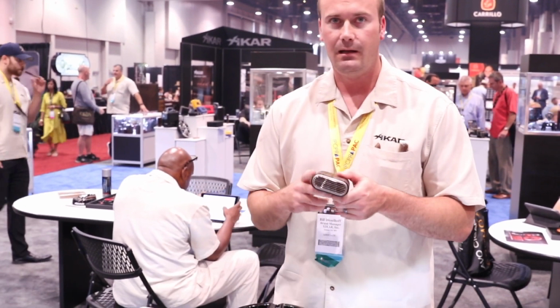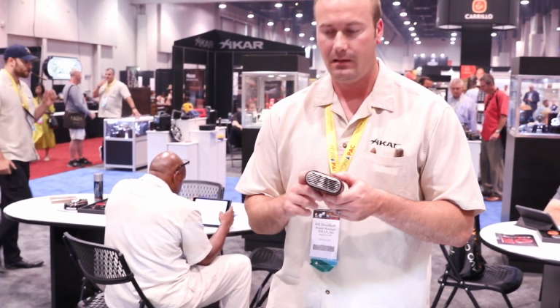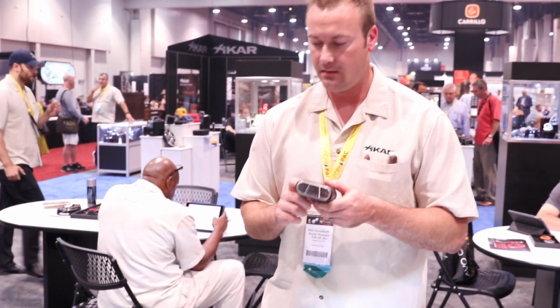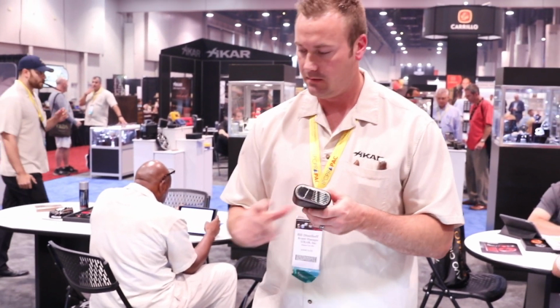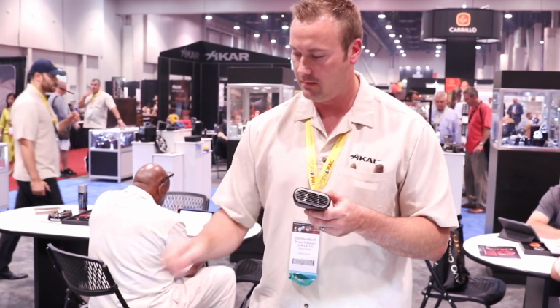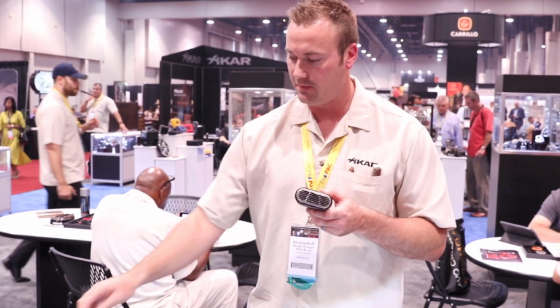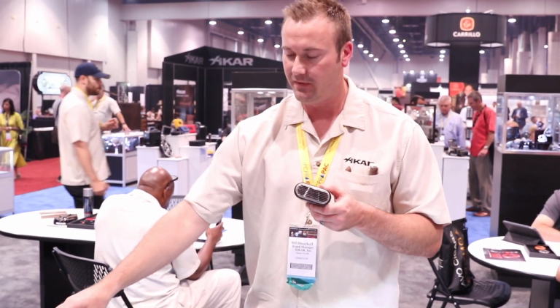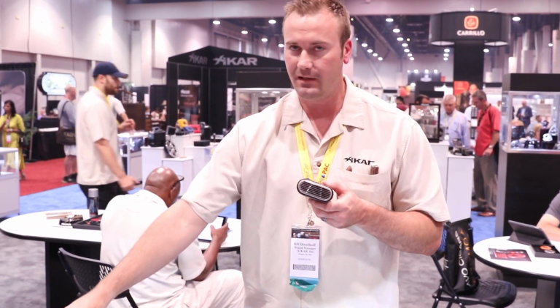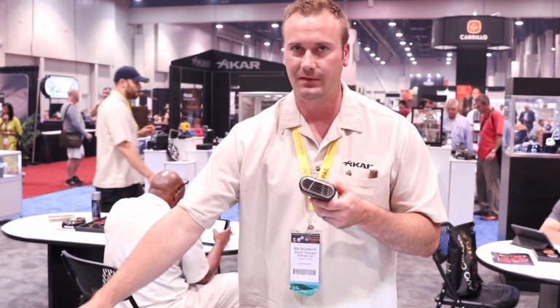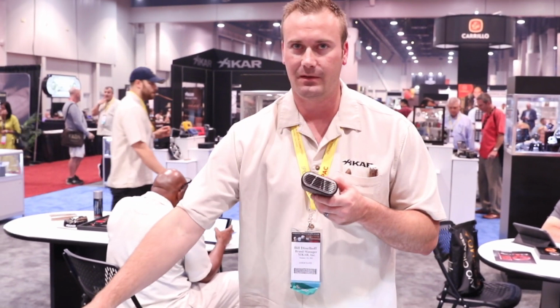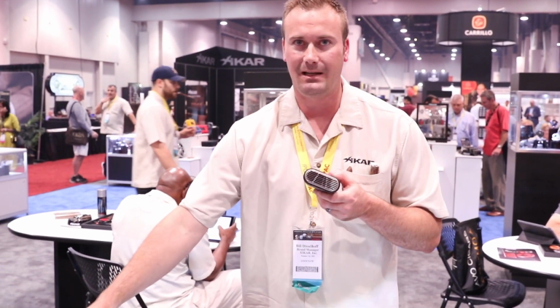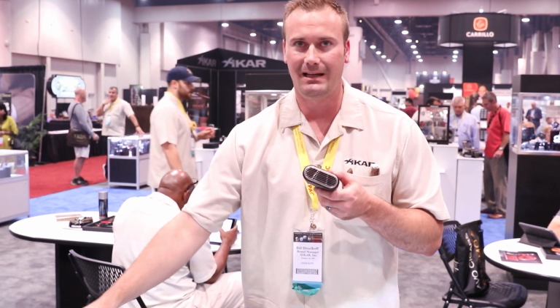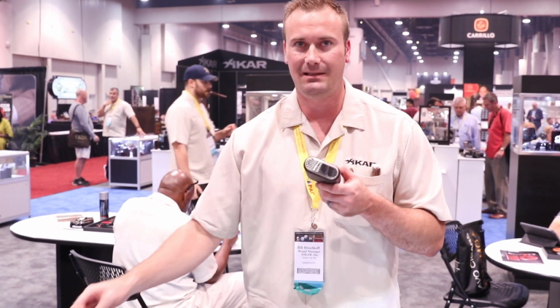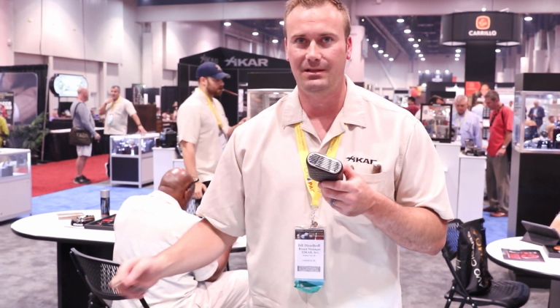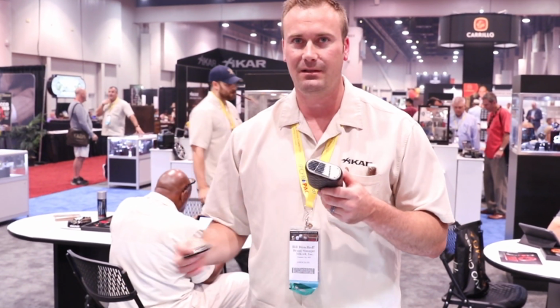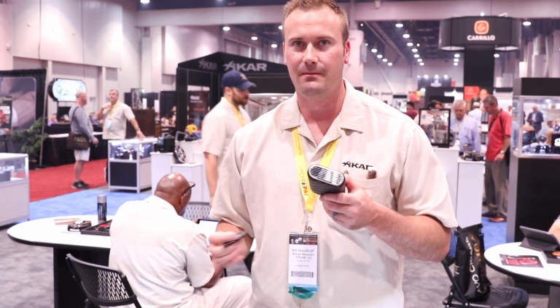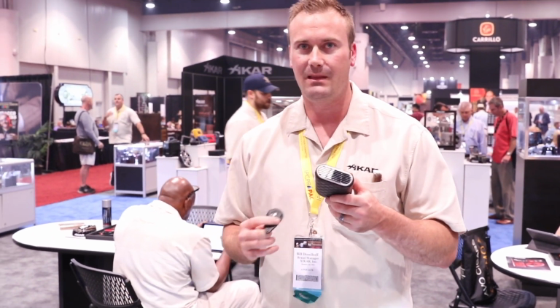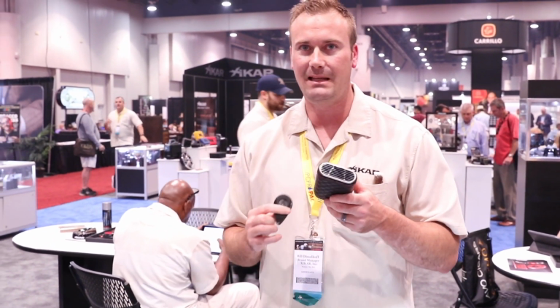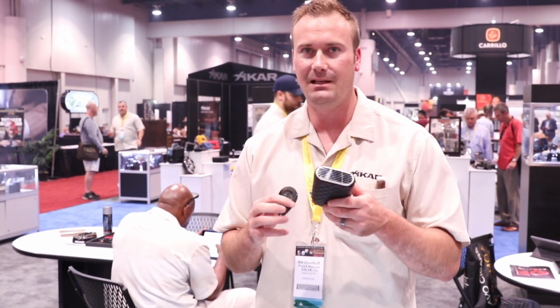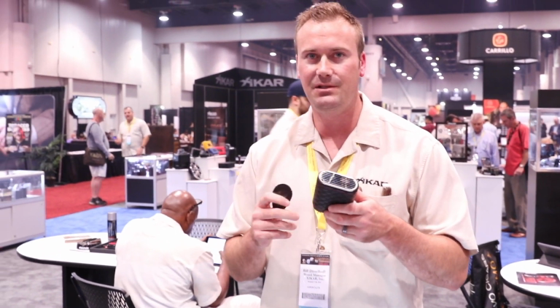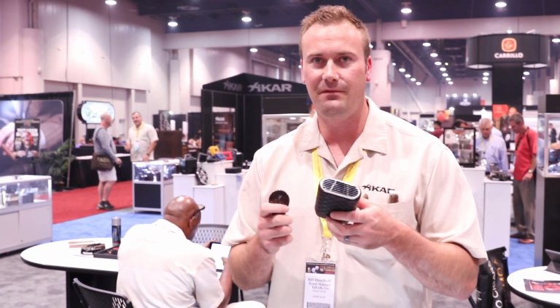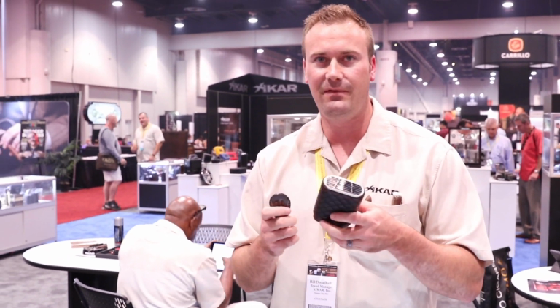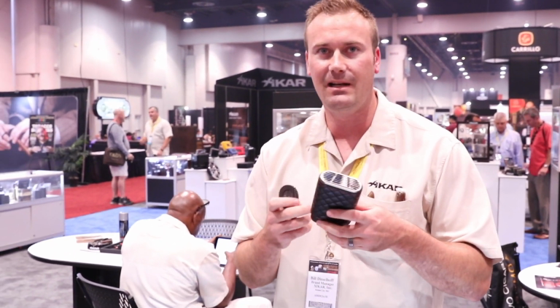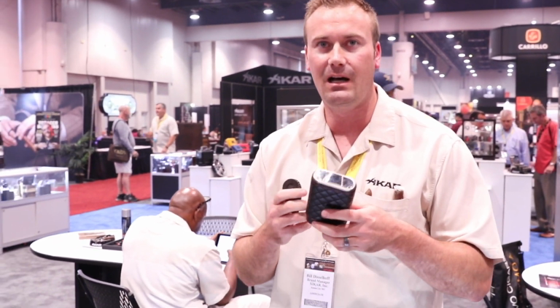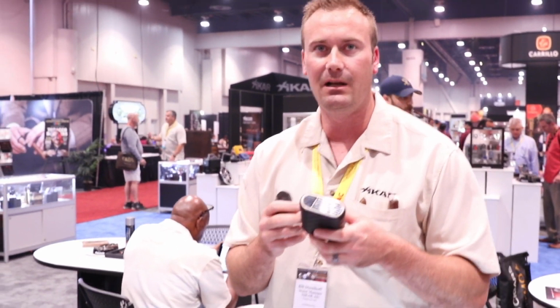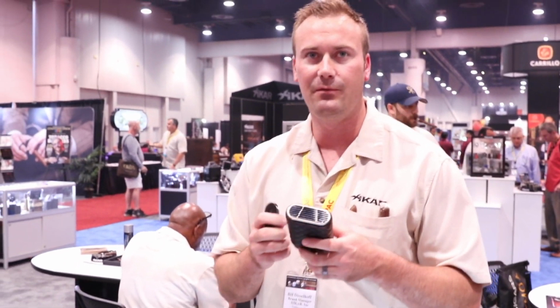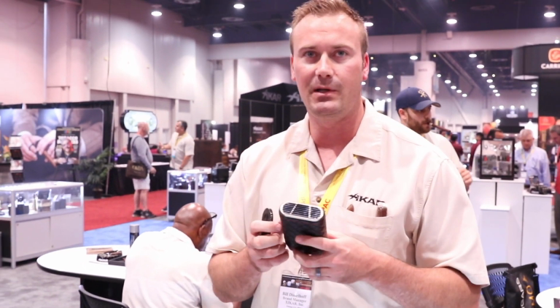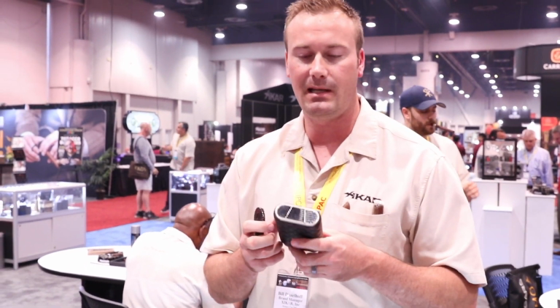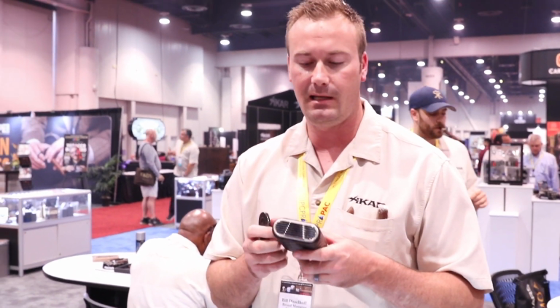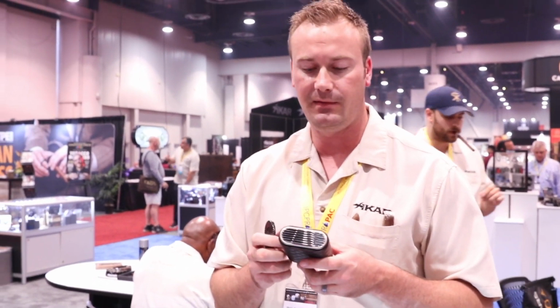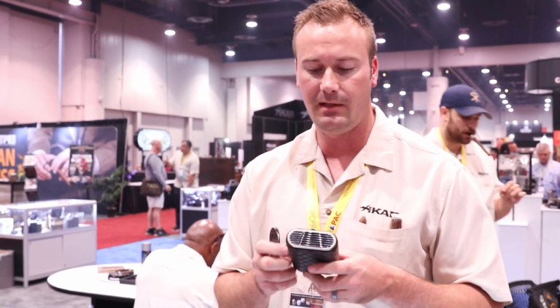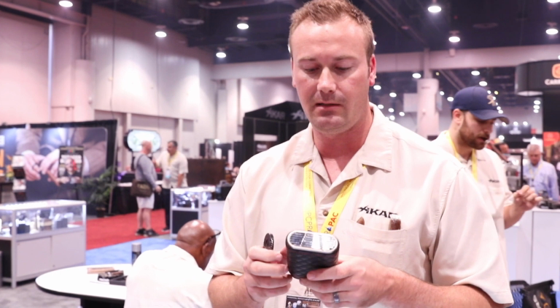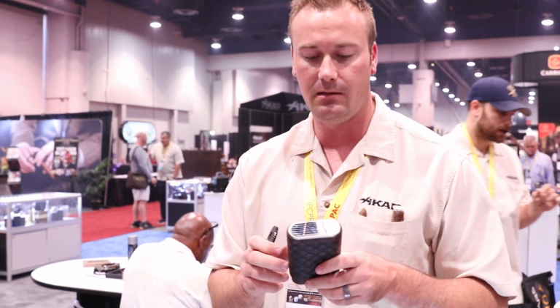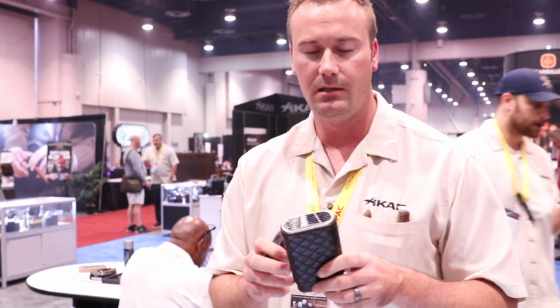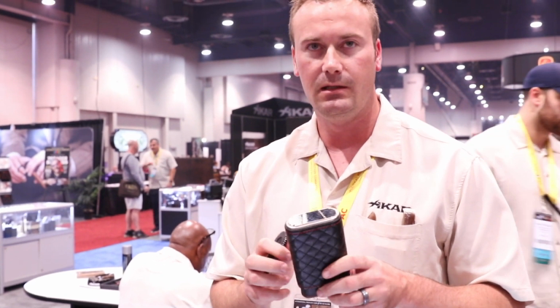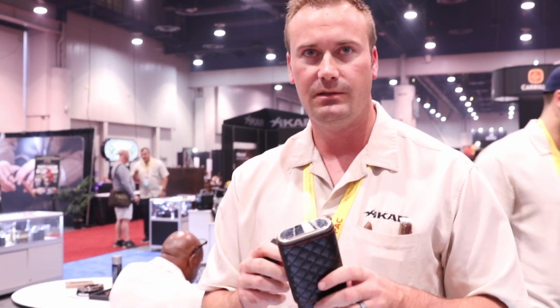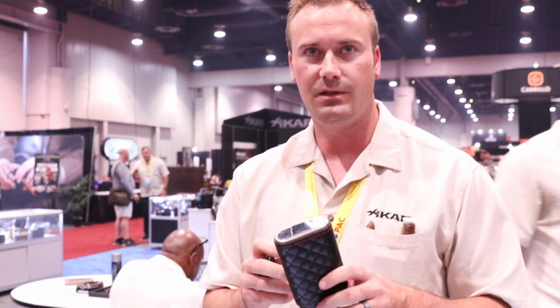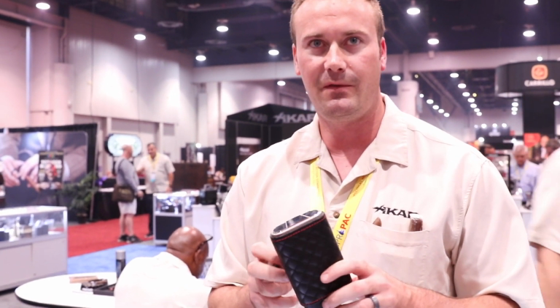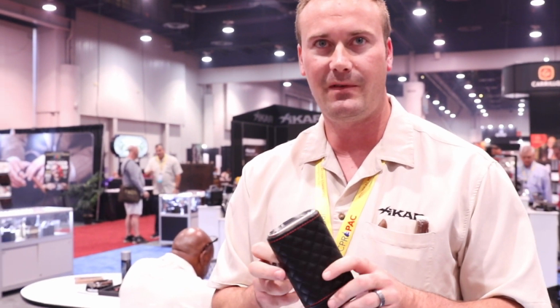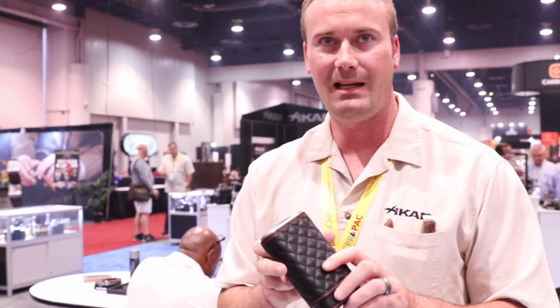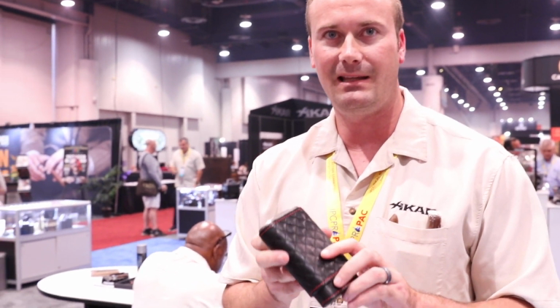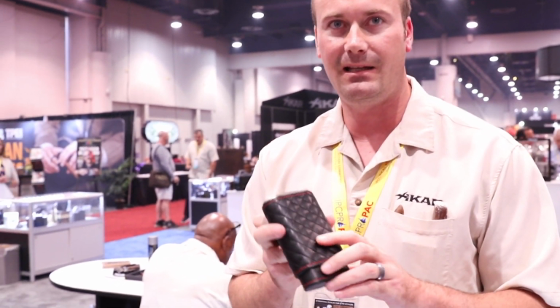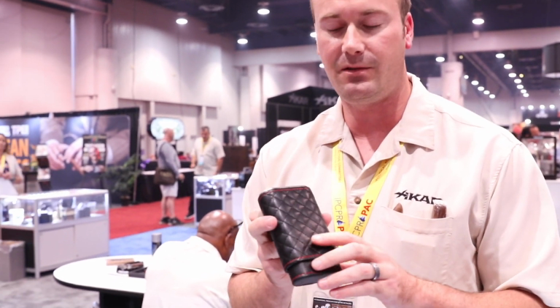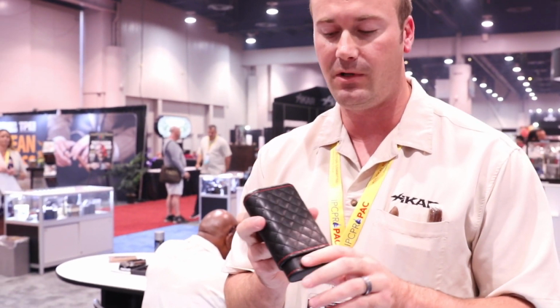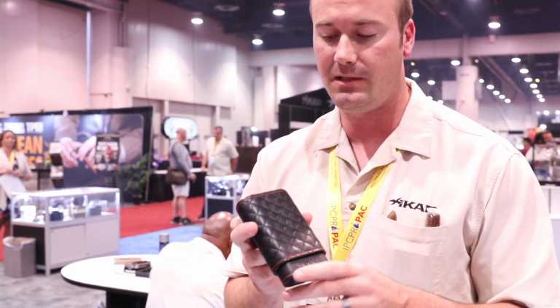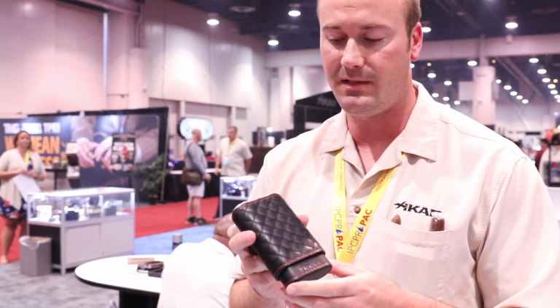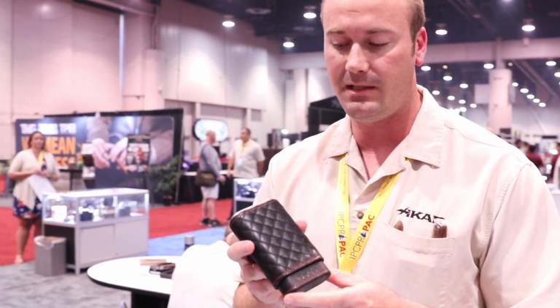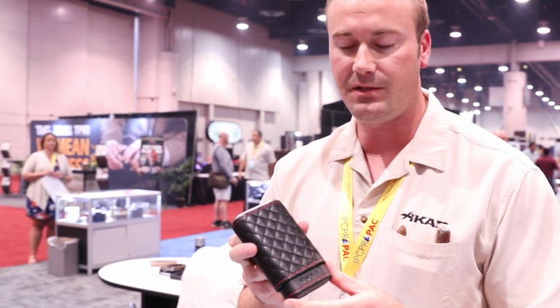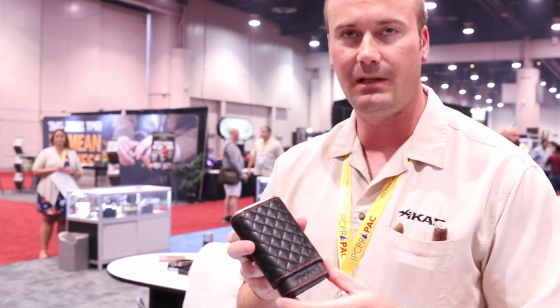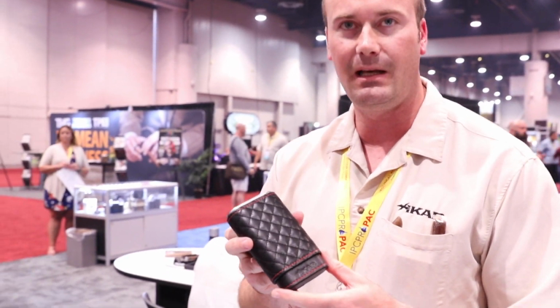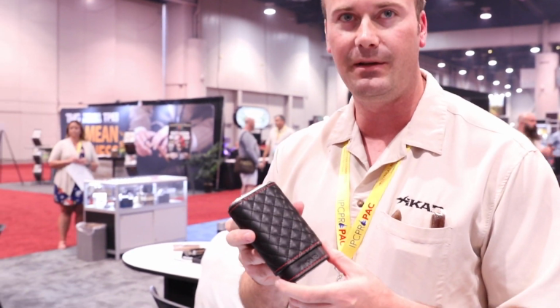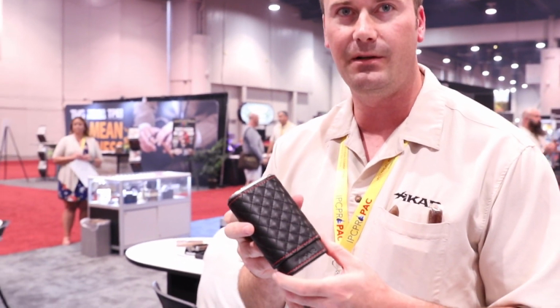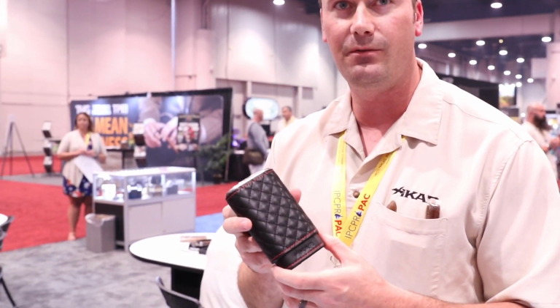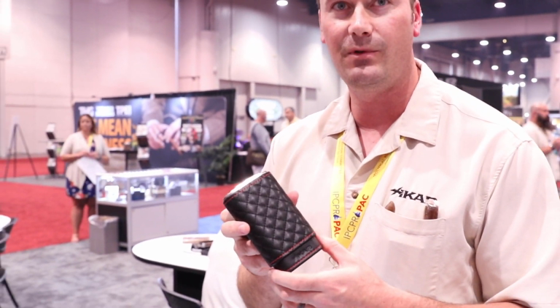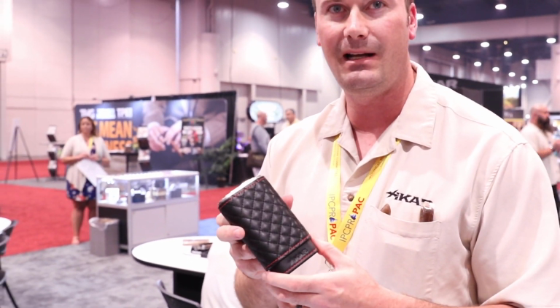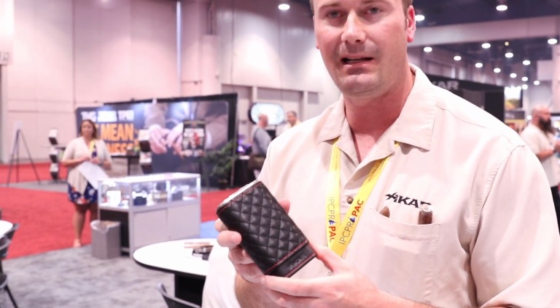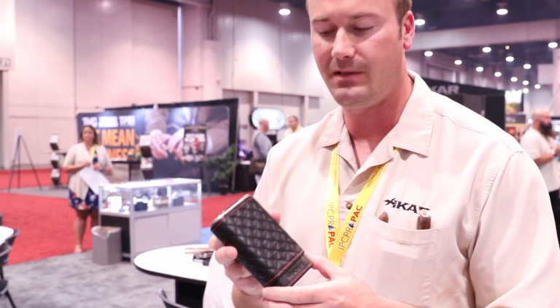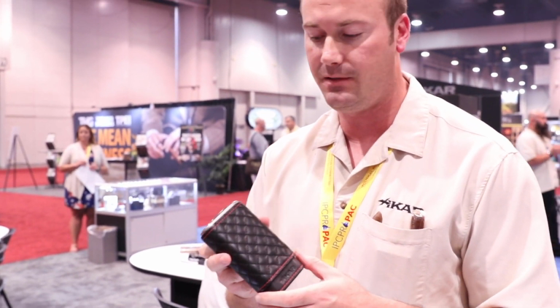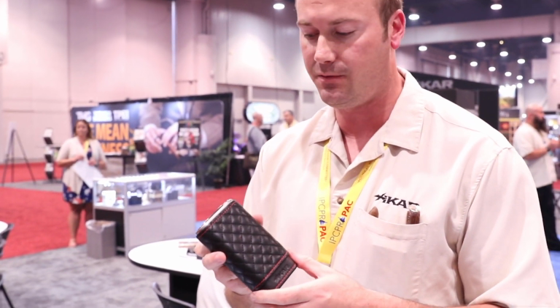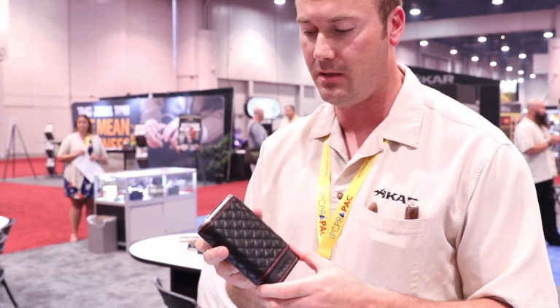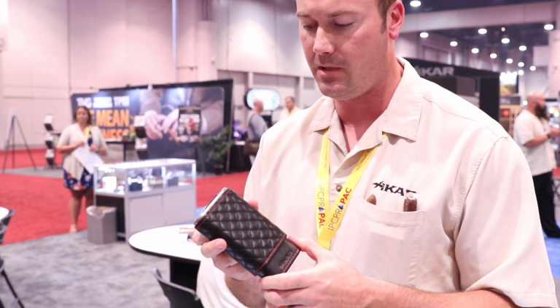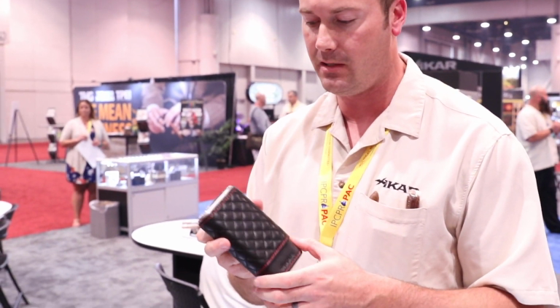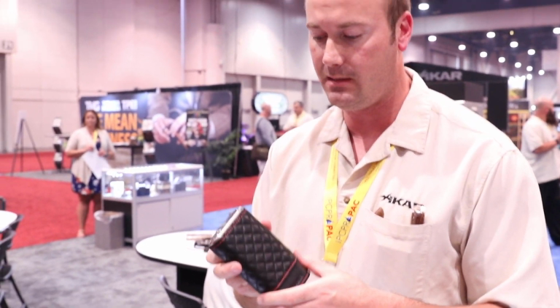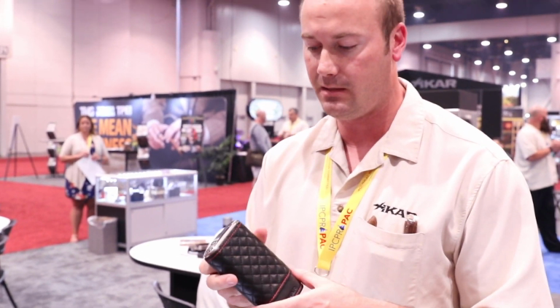And we've also got the engine finn envoy case here. It's got the cross-stitch leather red accent trim on it.